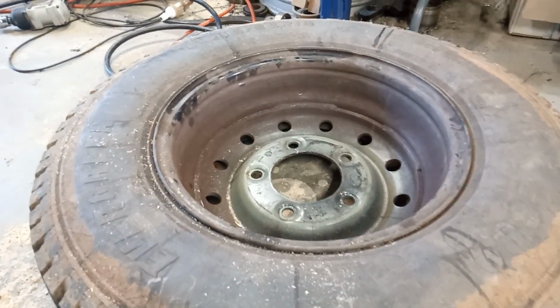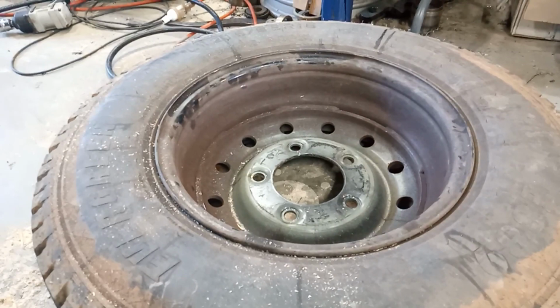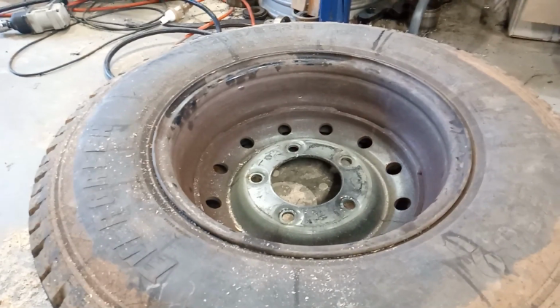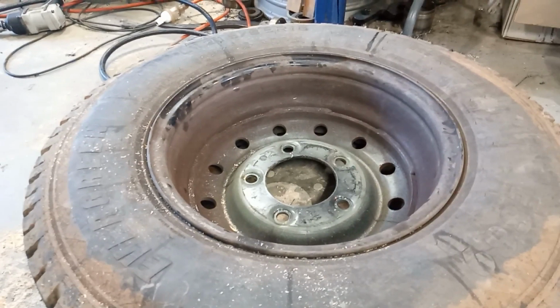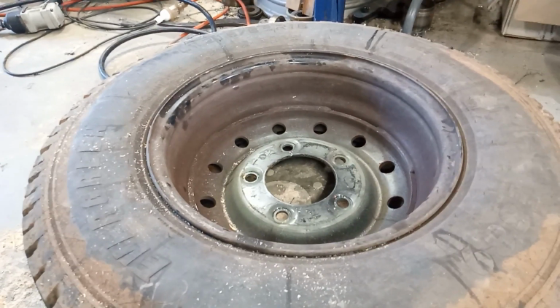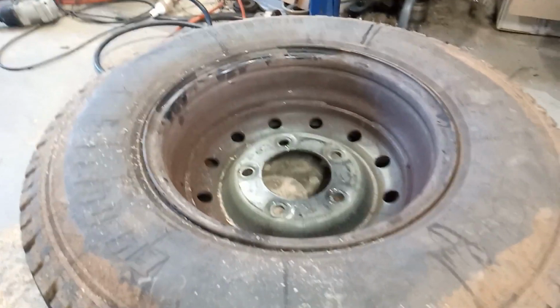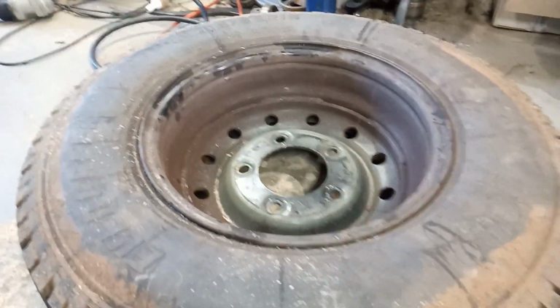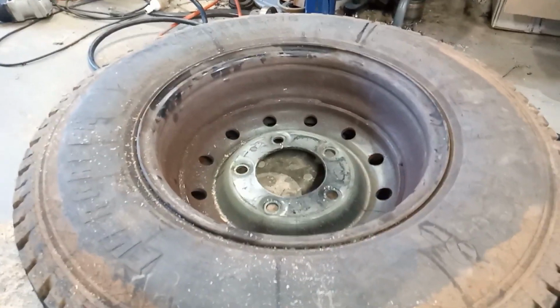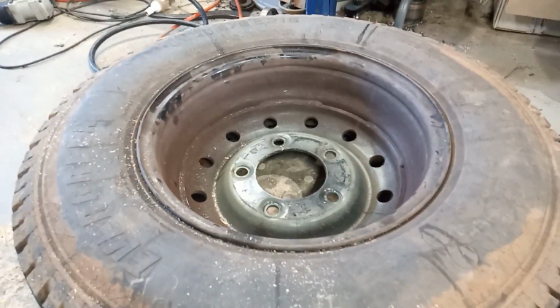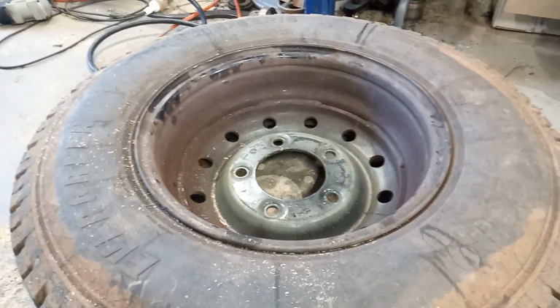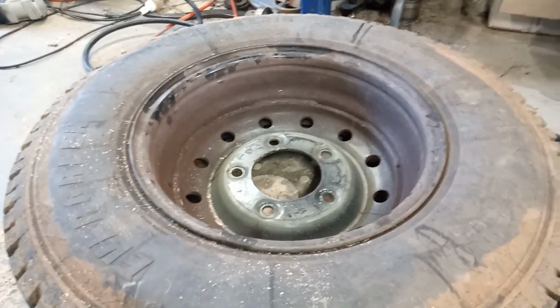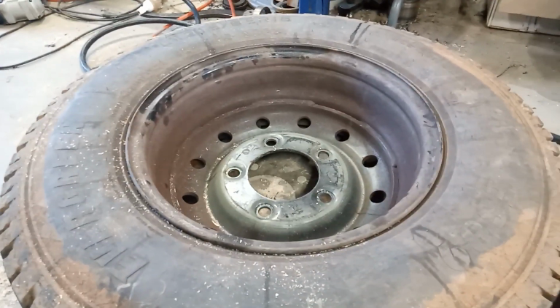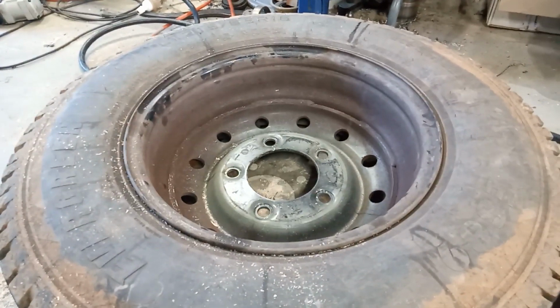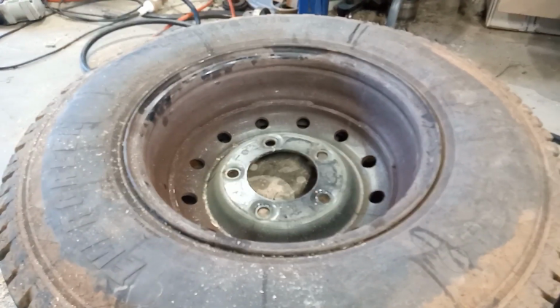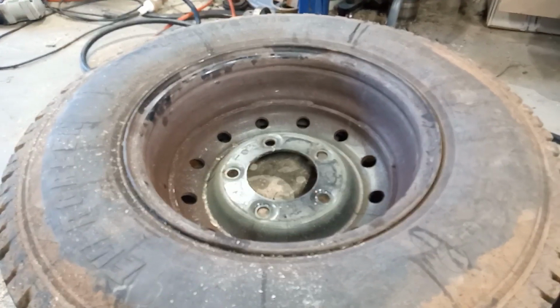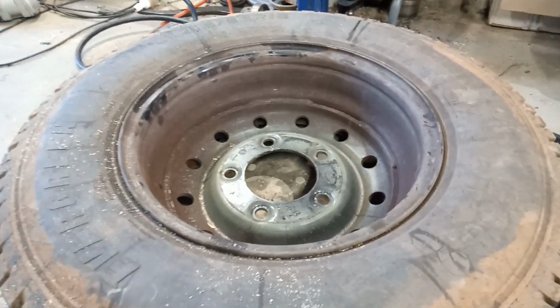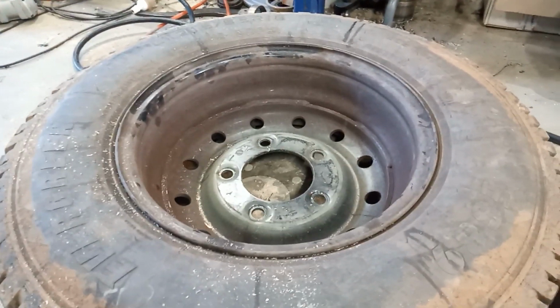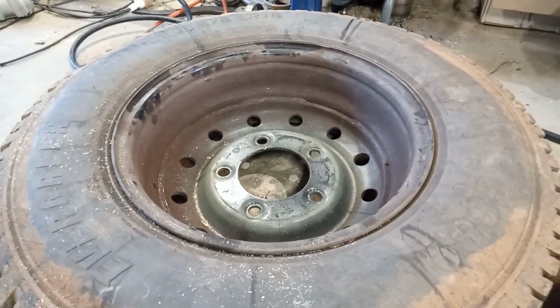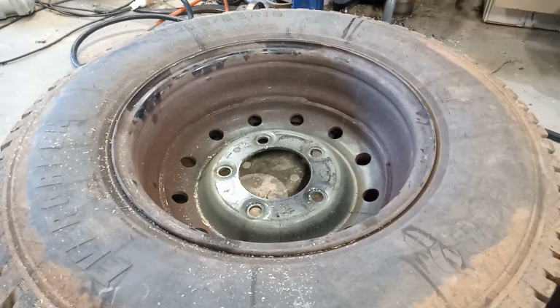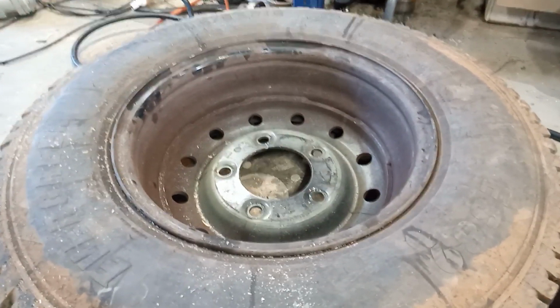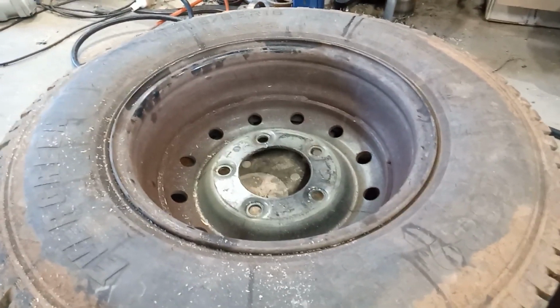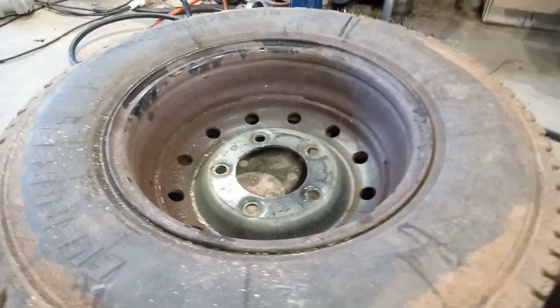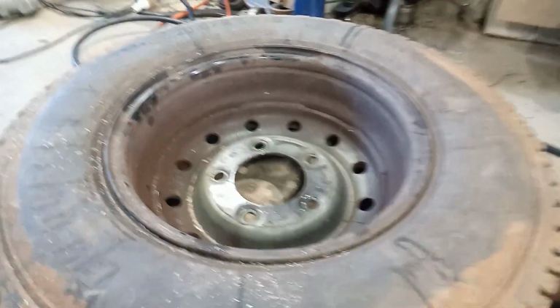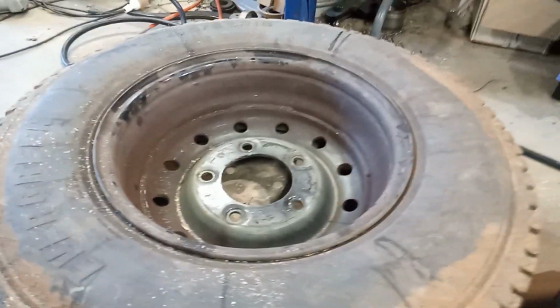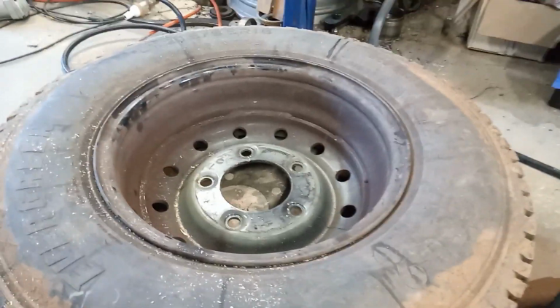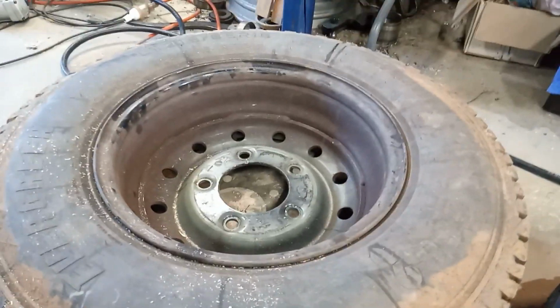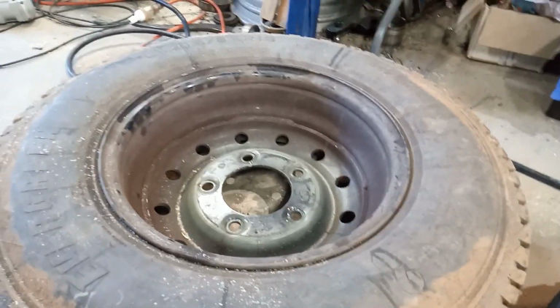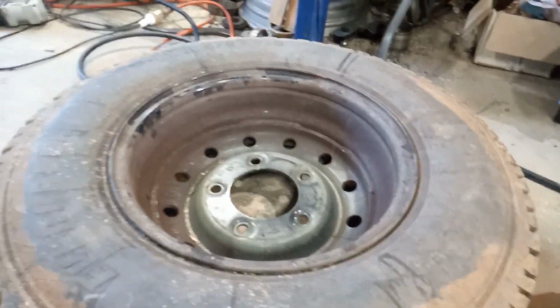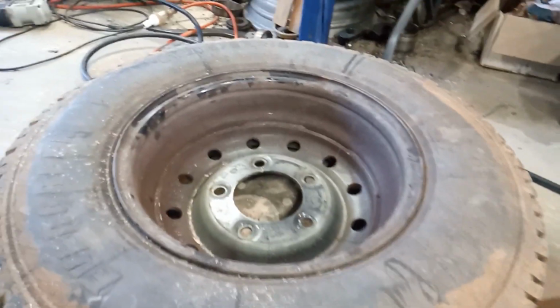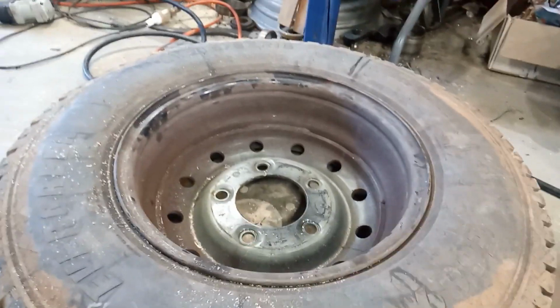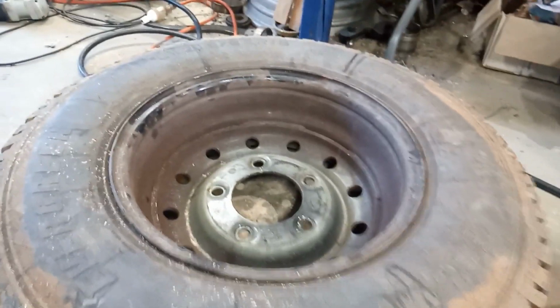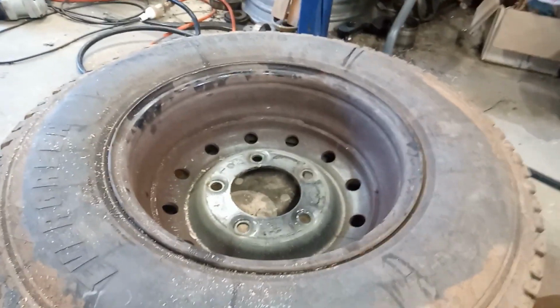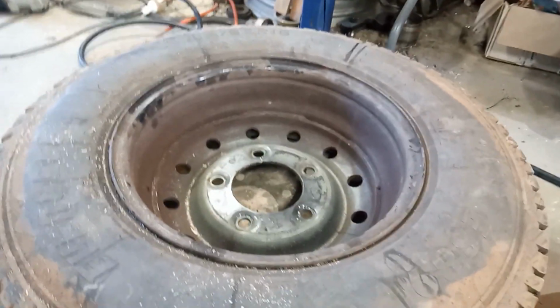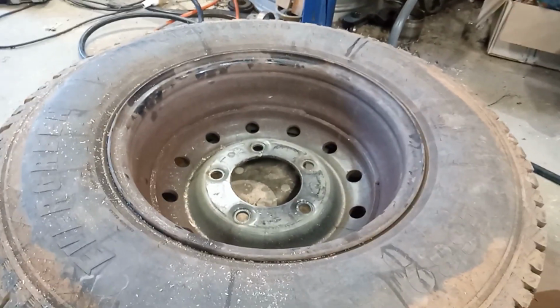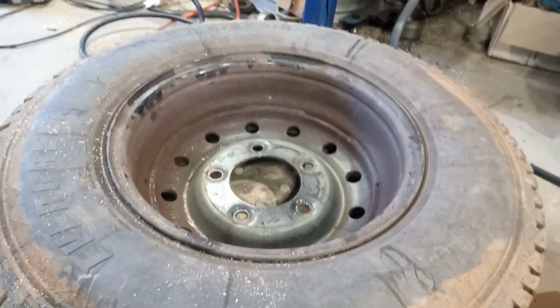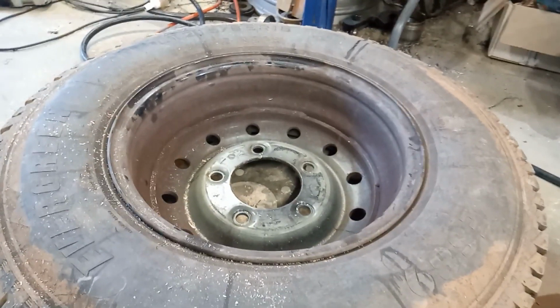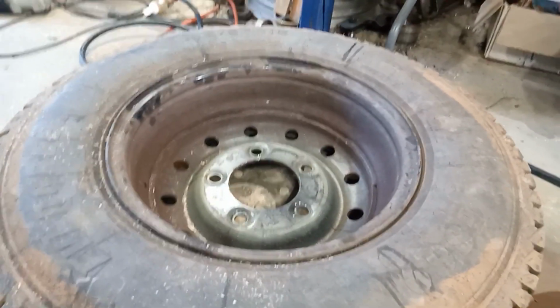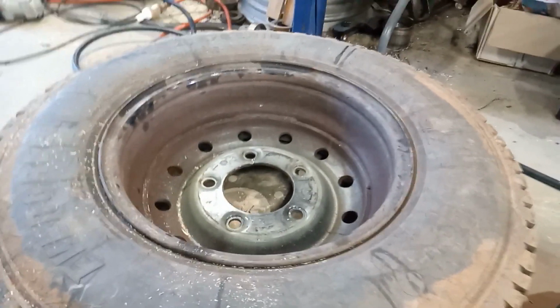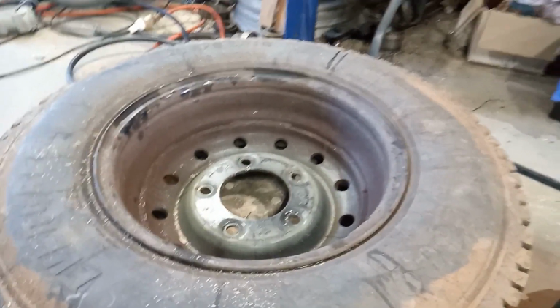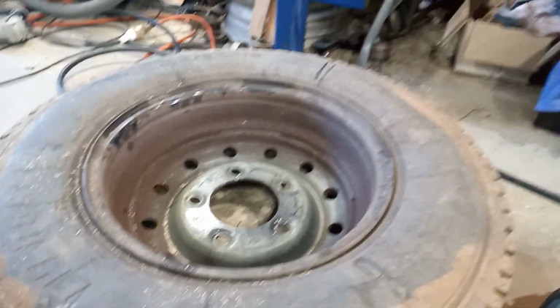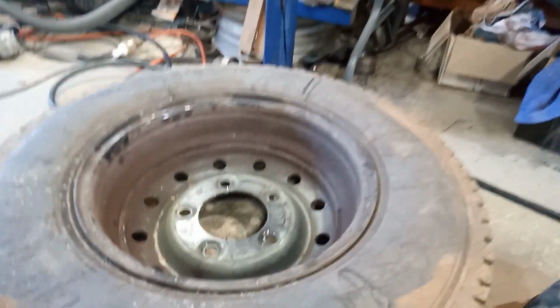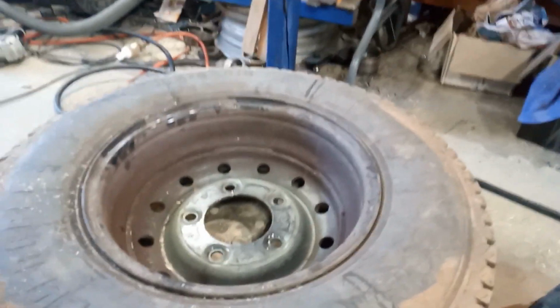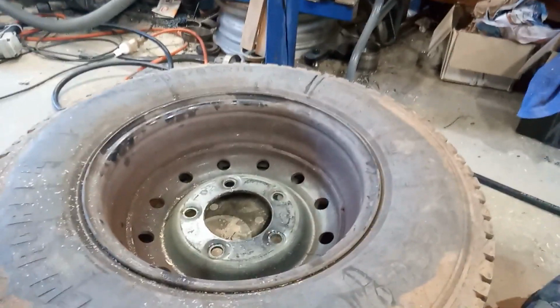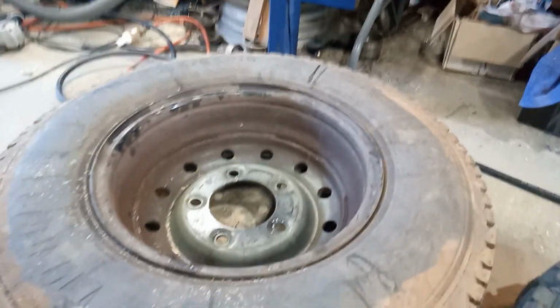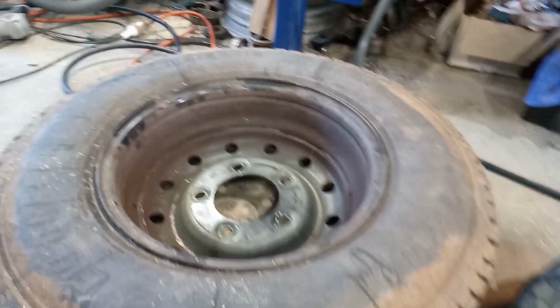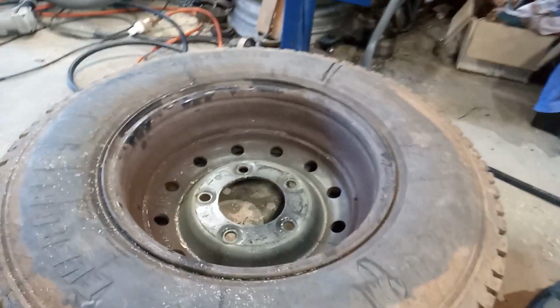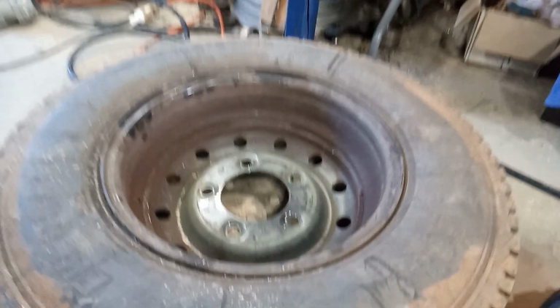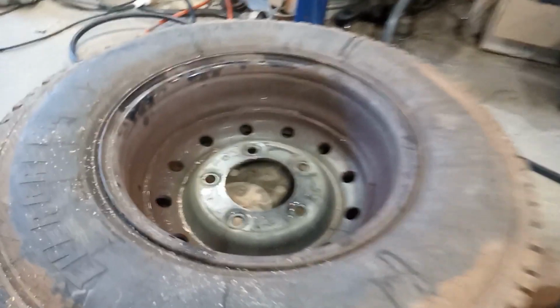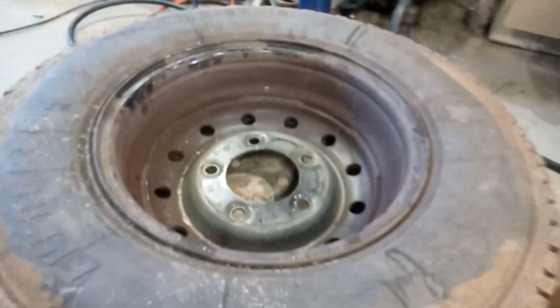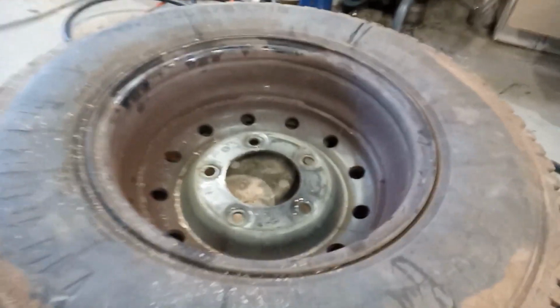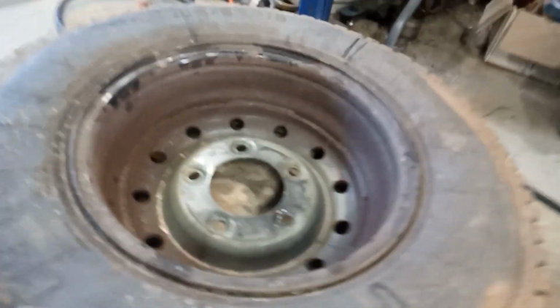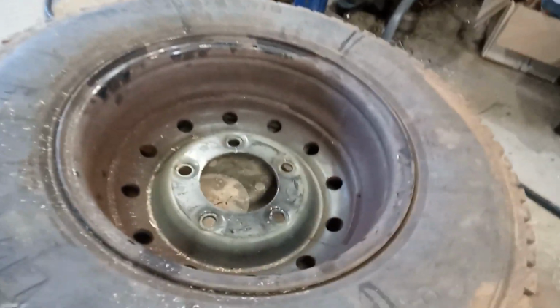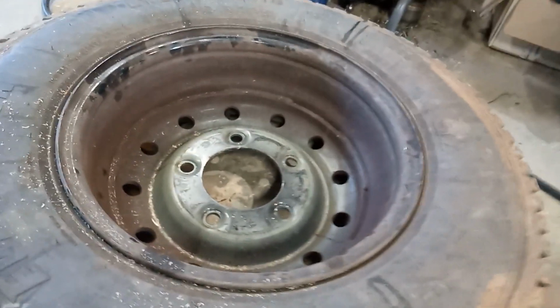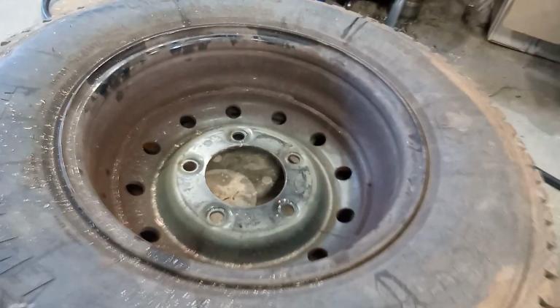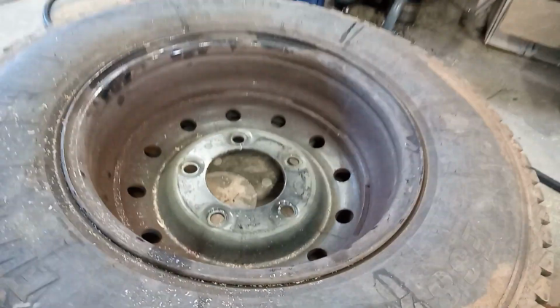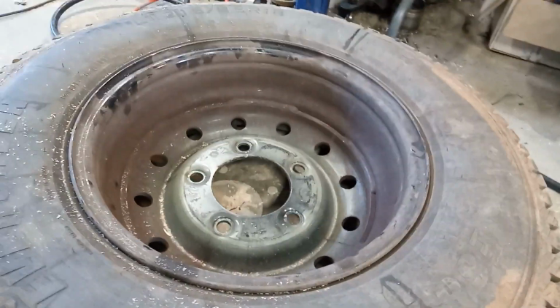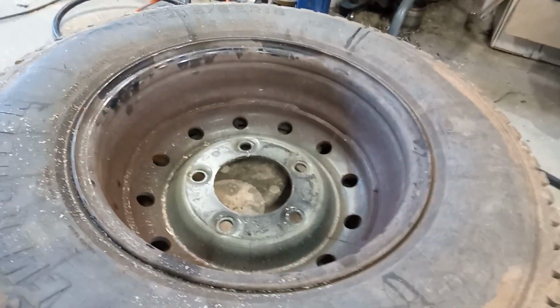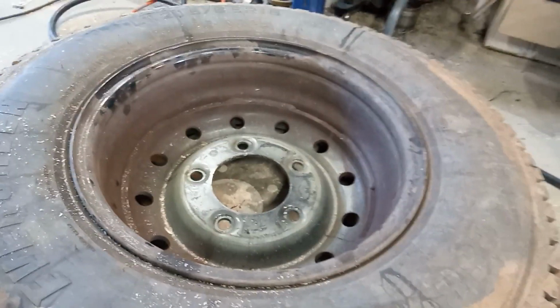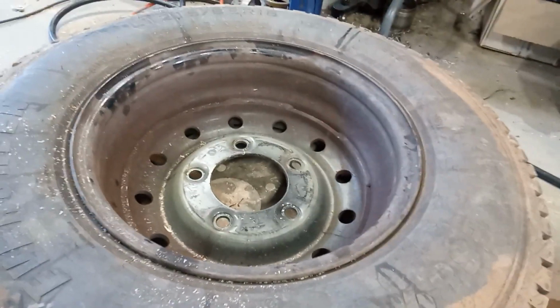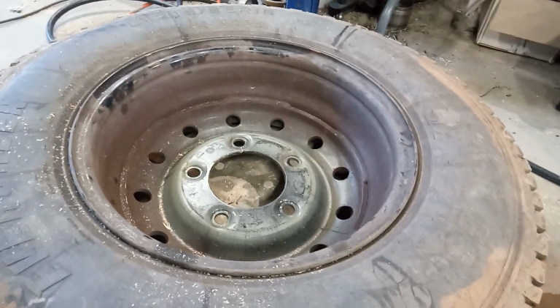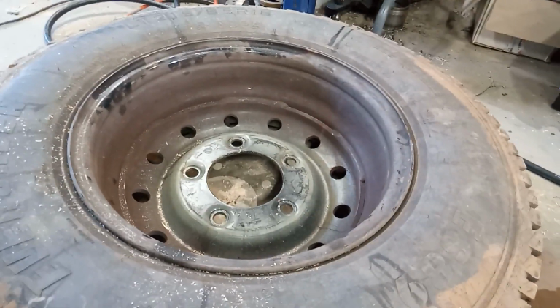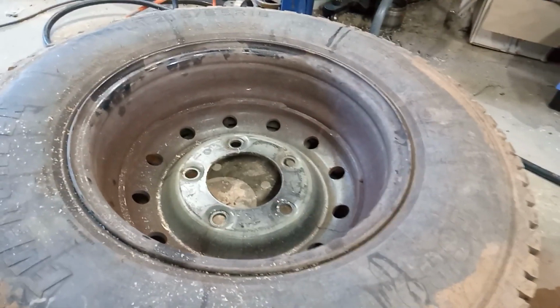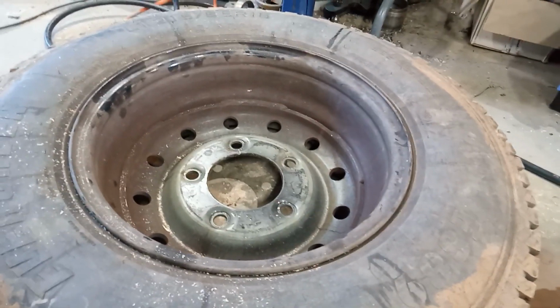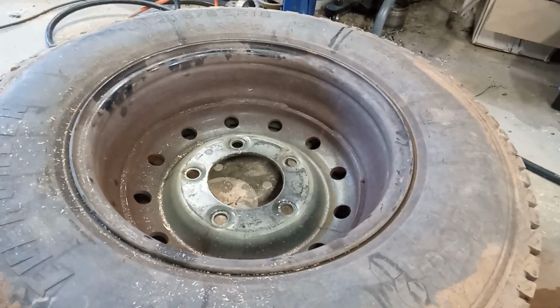A Wolf rim fits and a D1 rim fits. I don't know what other rims fit, but I'll find out. Cheers.